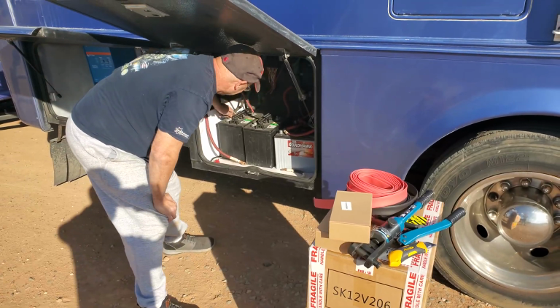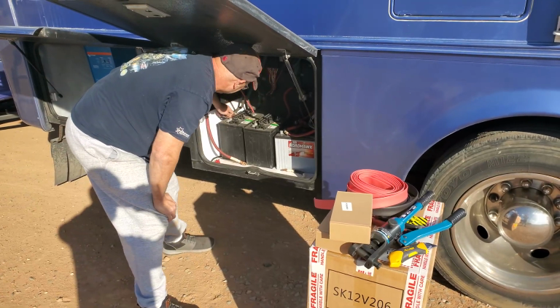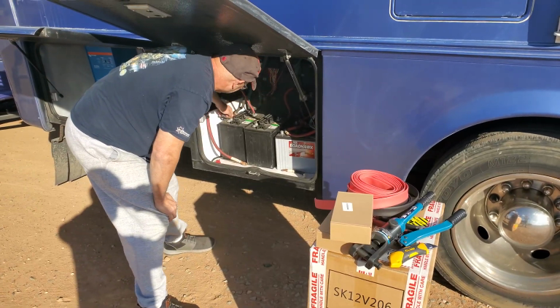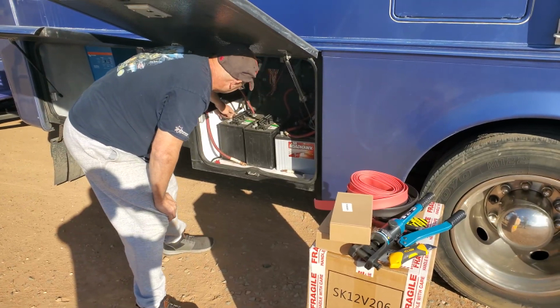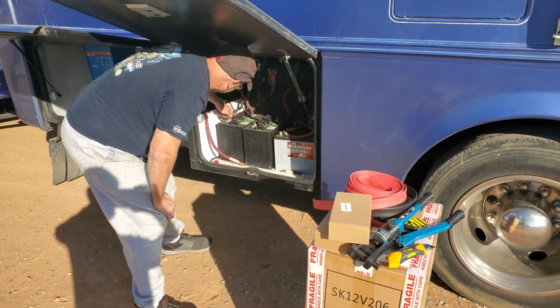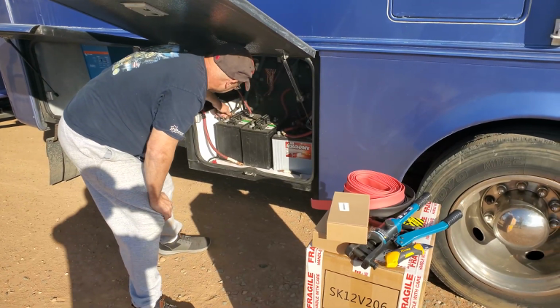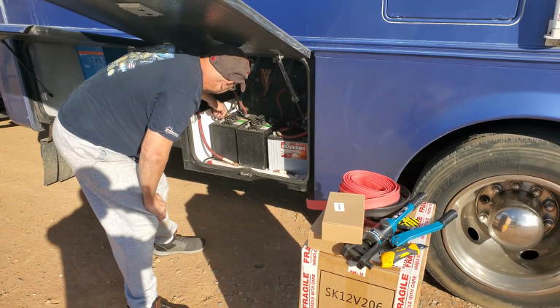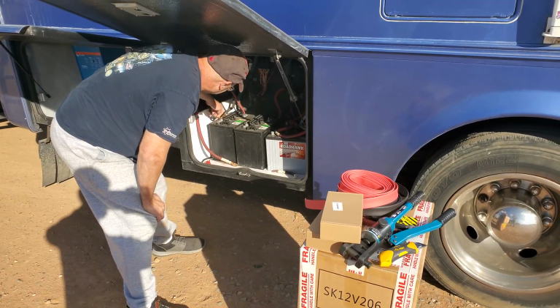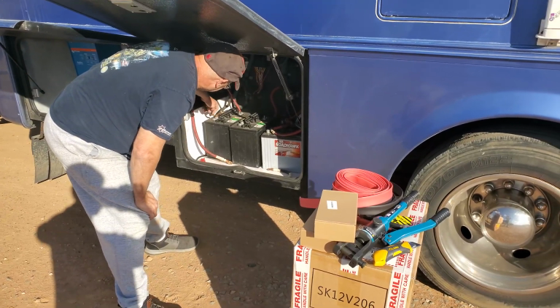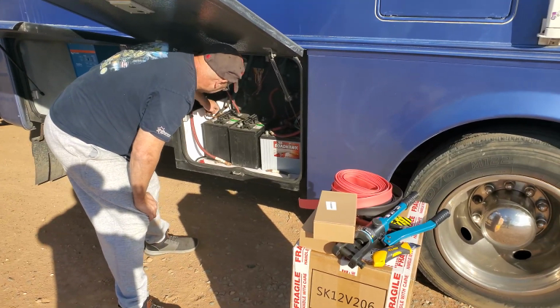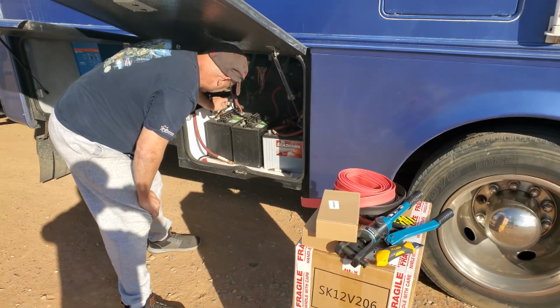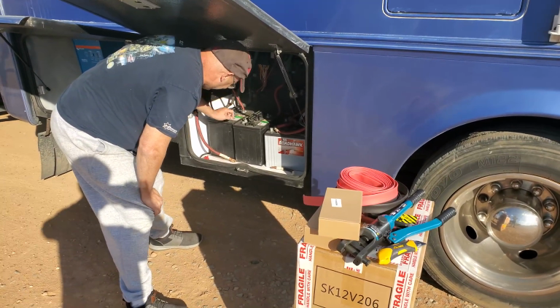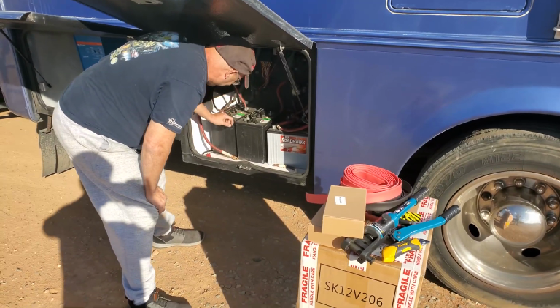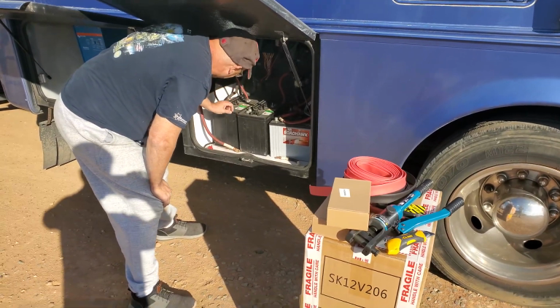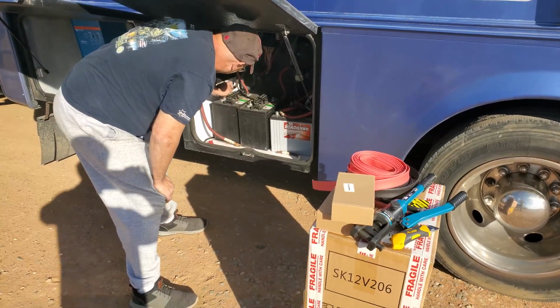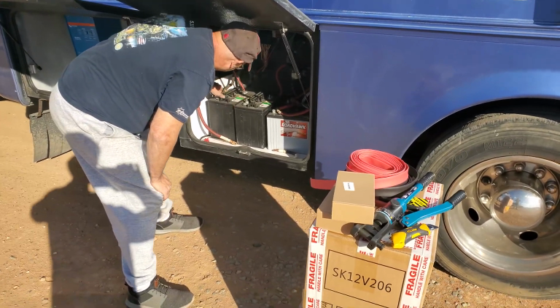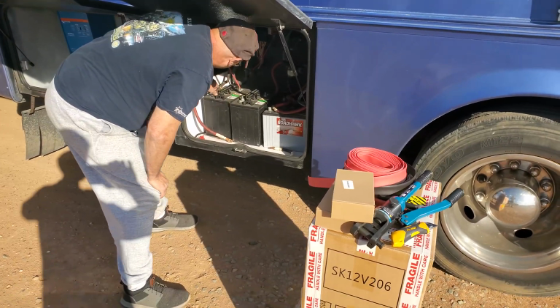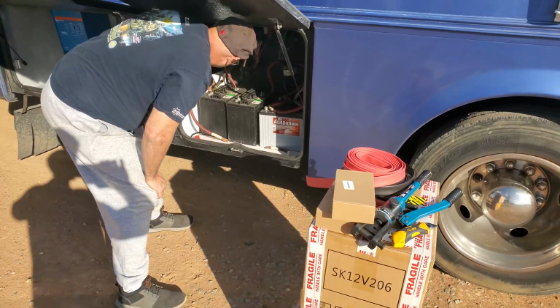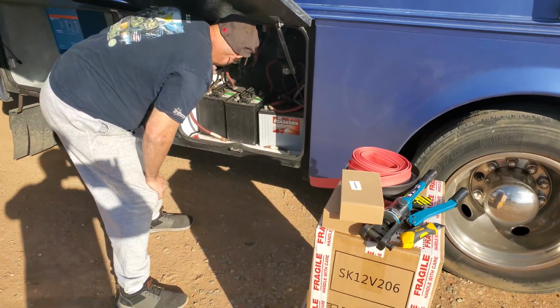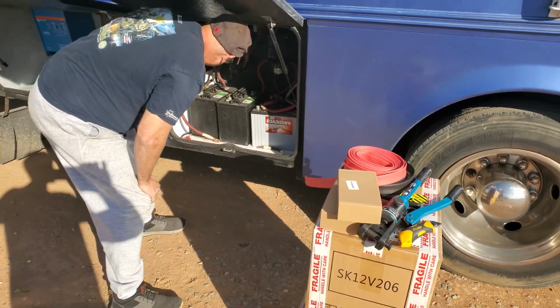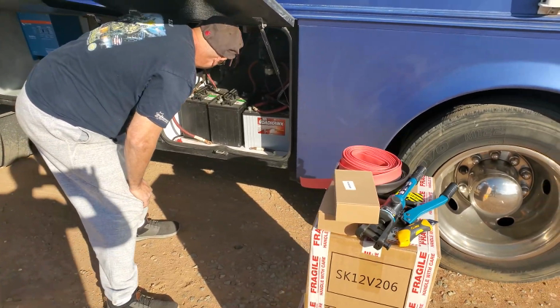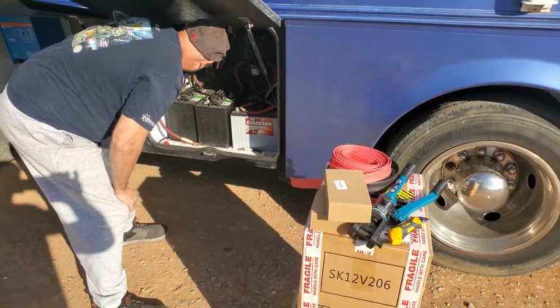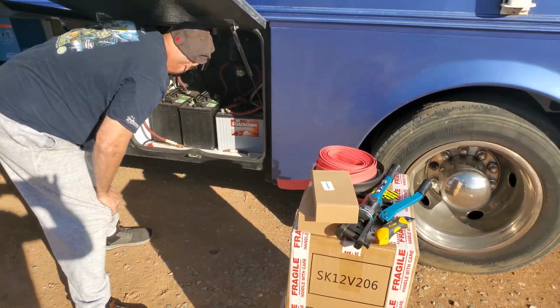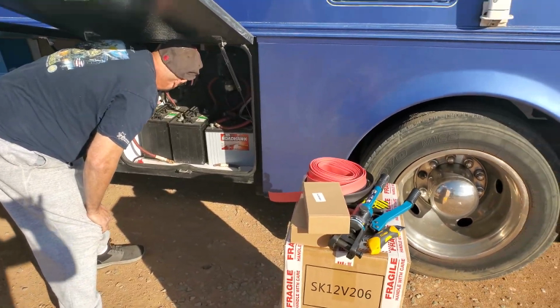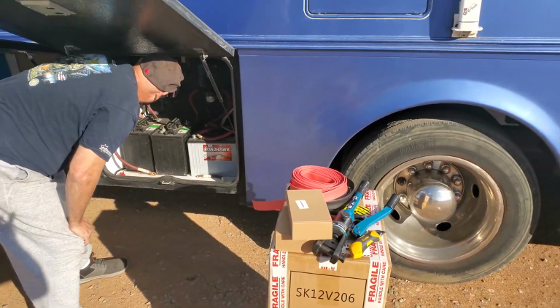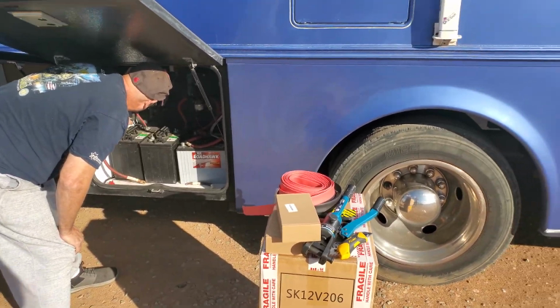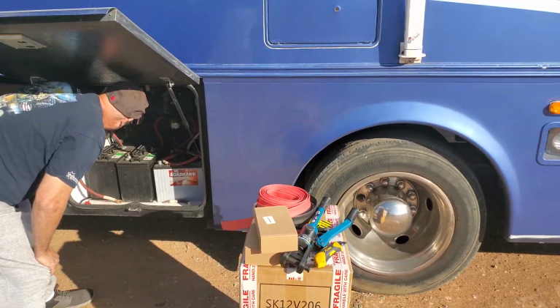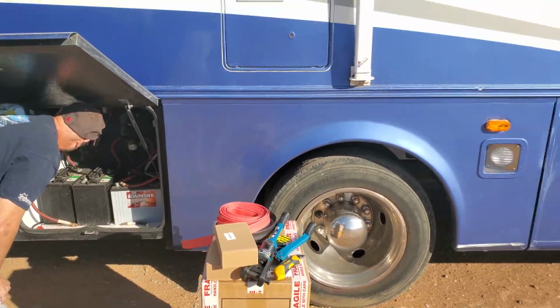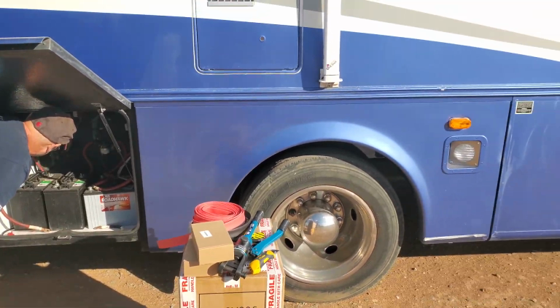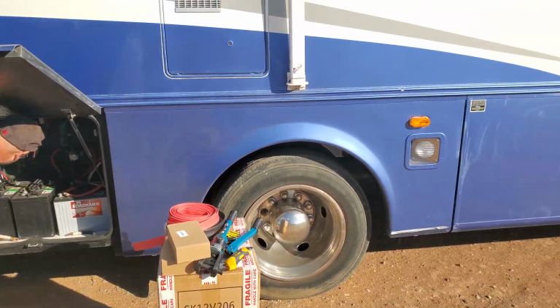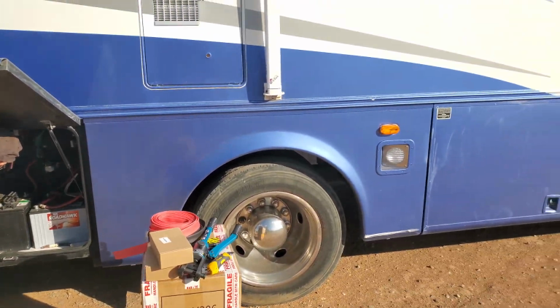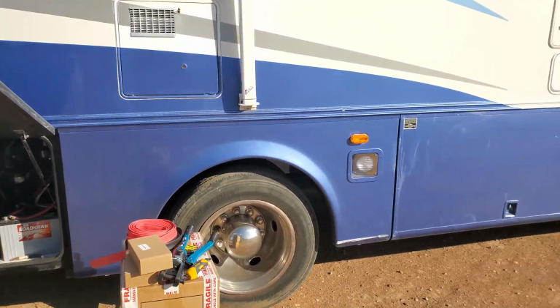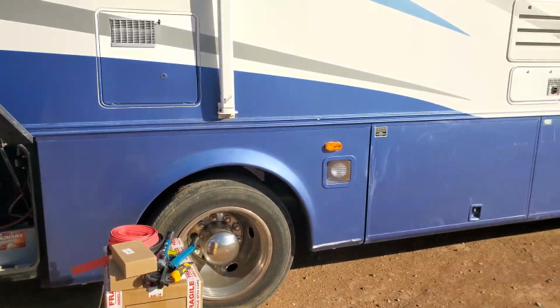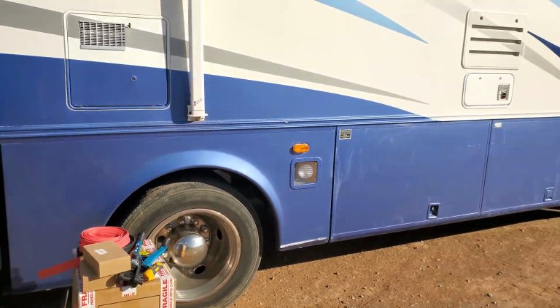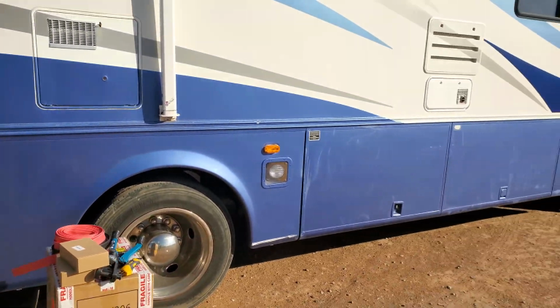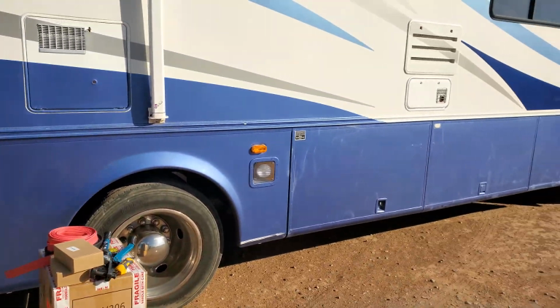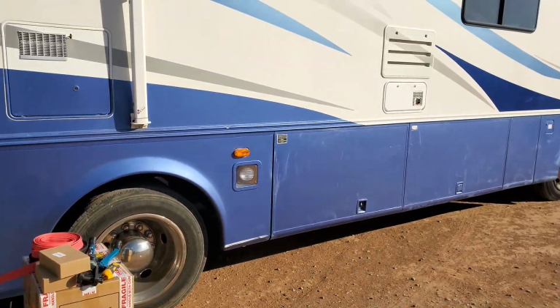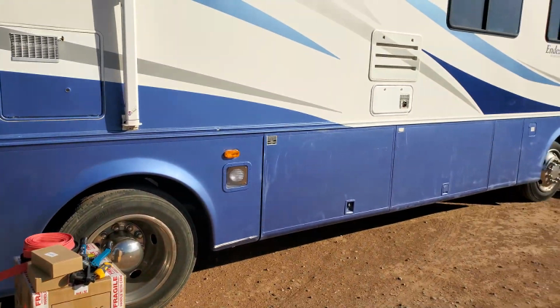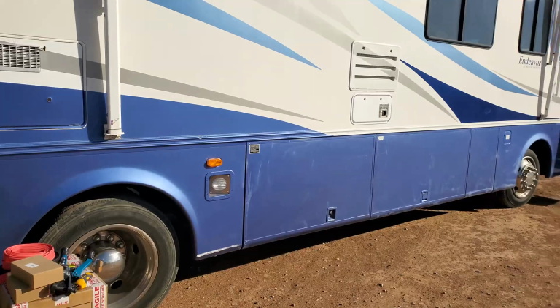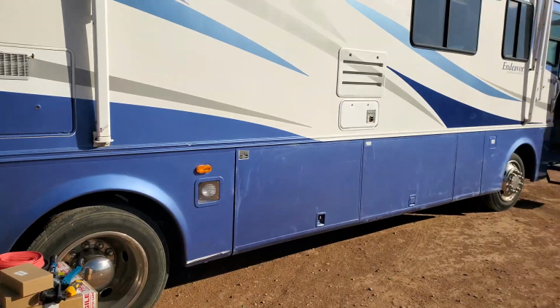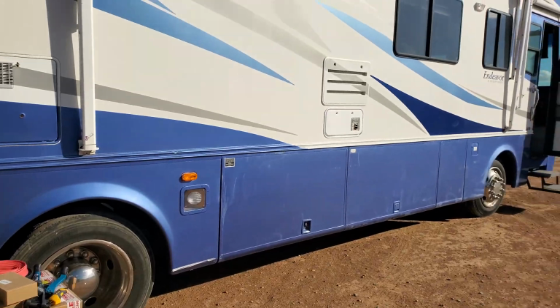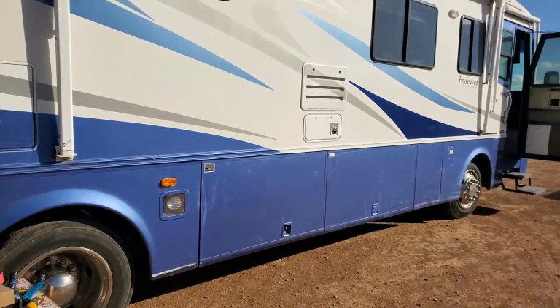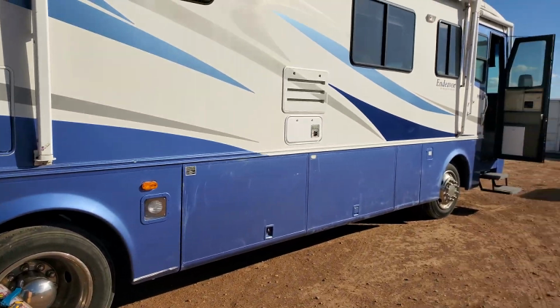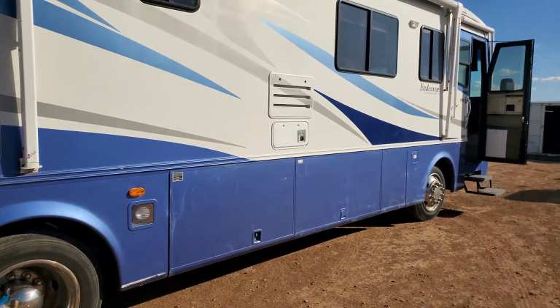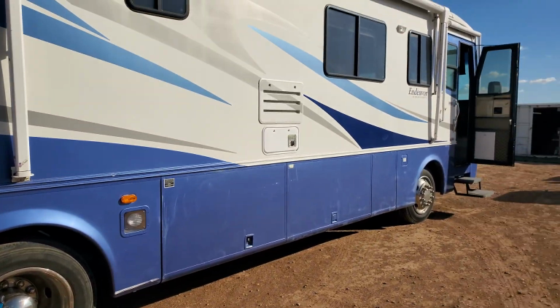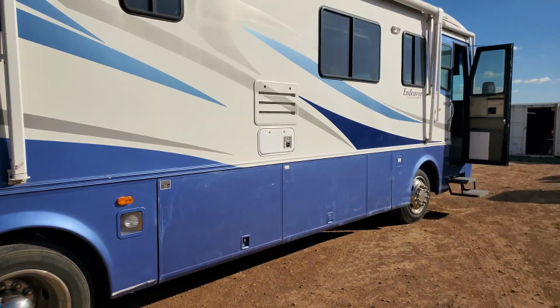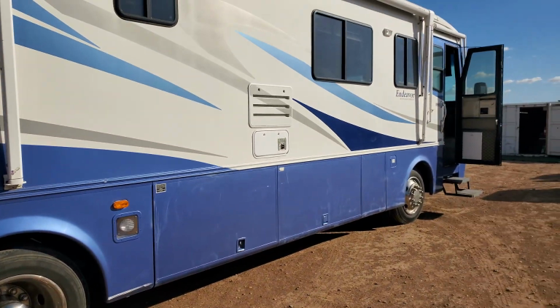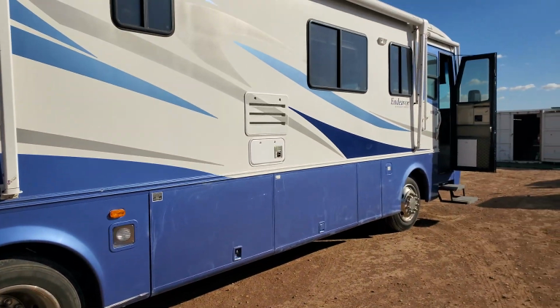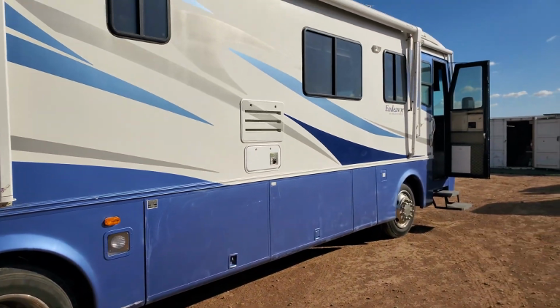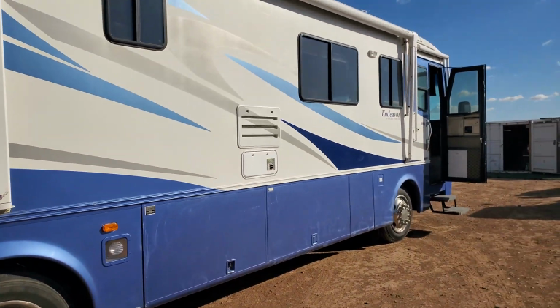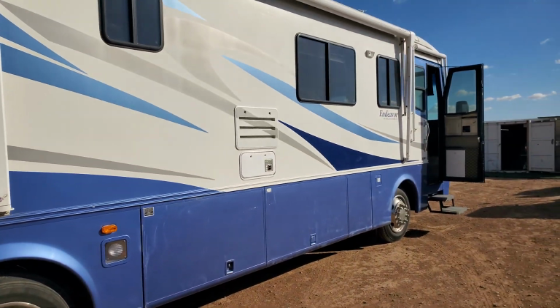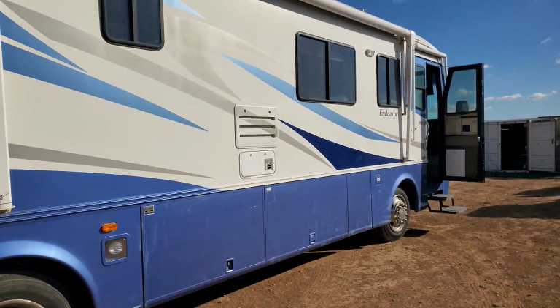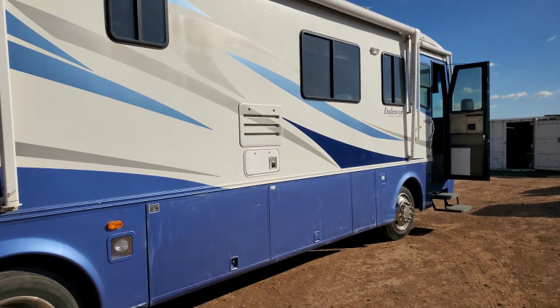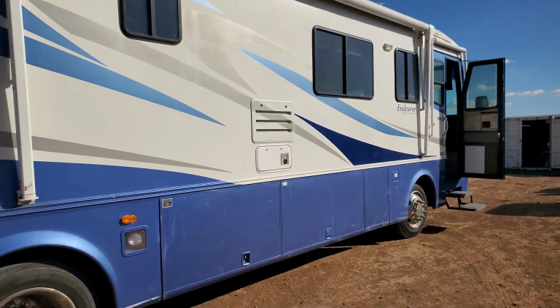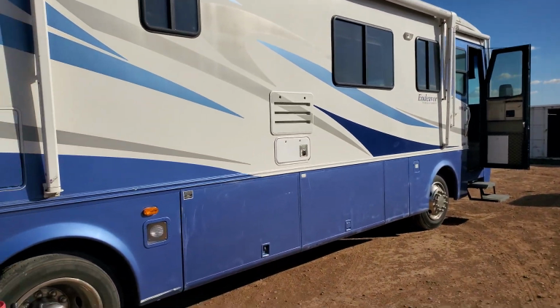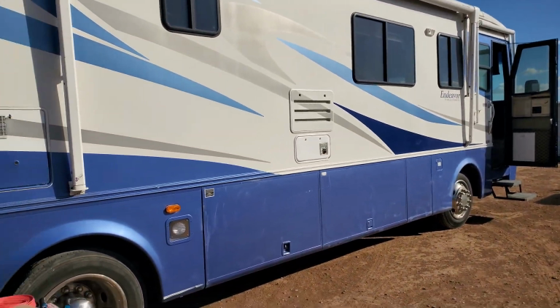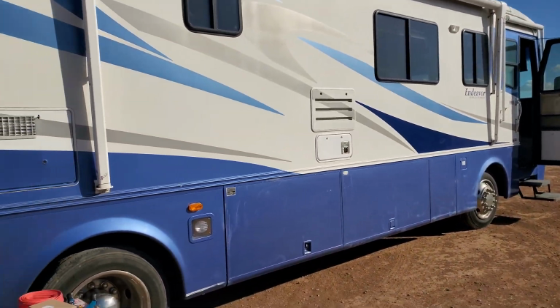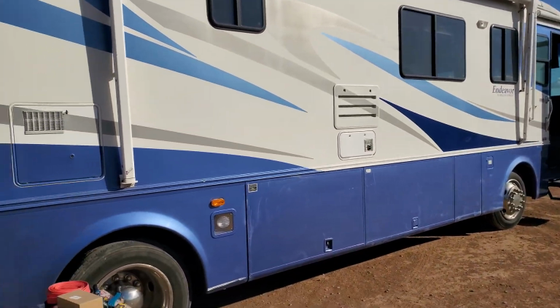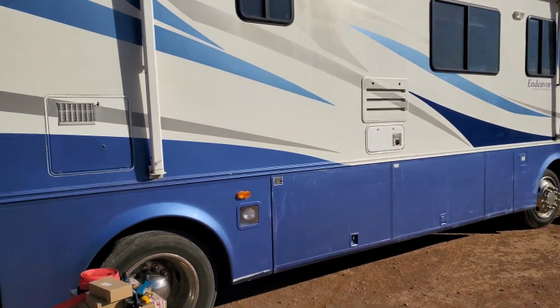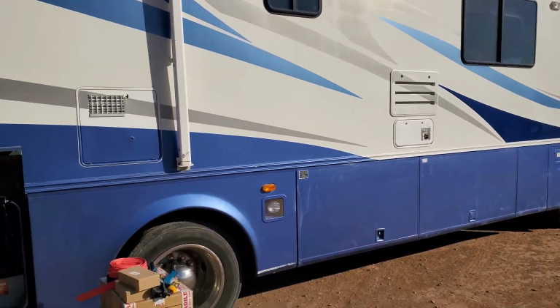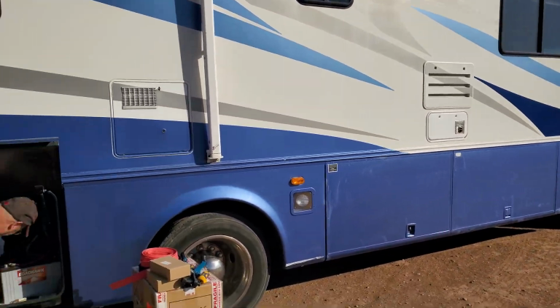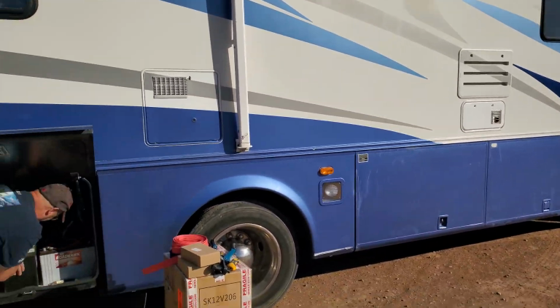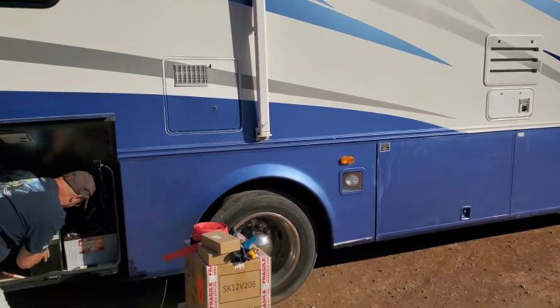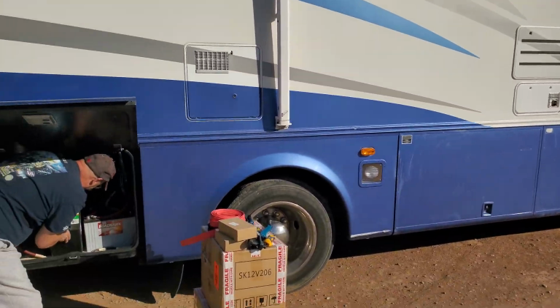Welcome back everybody, HiTechLab here. Today we're working with a gentleman with a beautiful rig. Look at how nice that blue is.